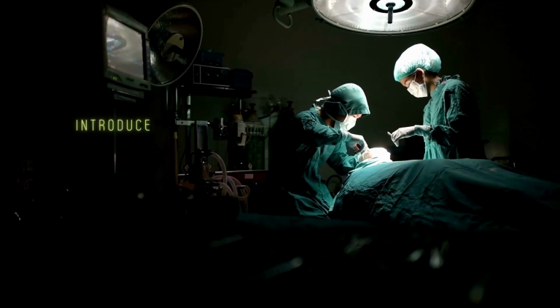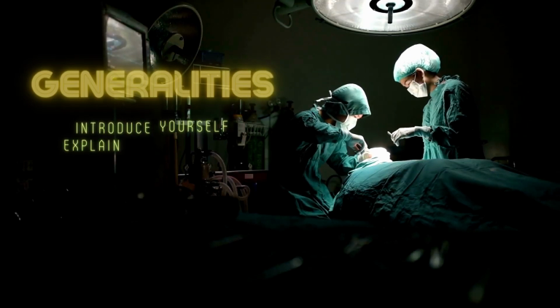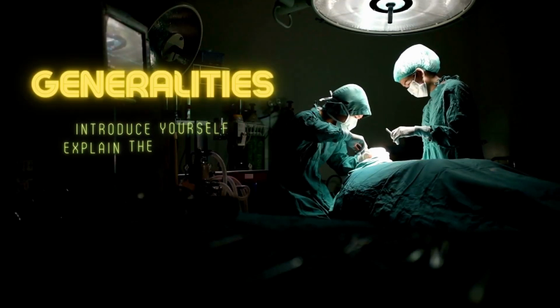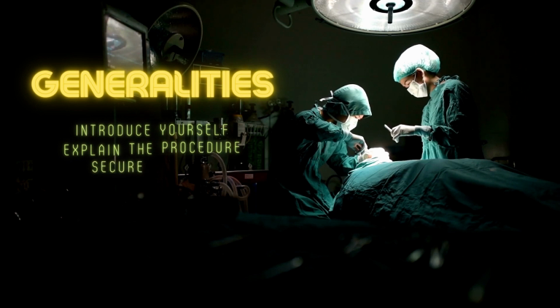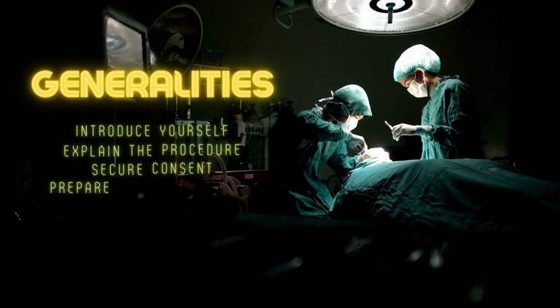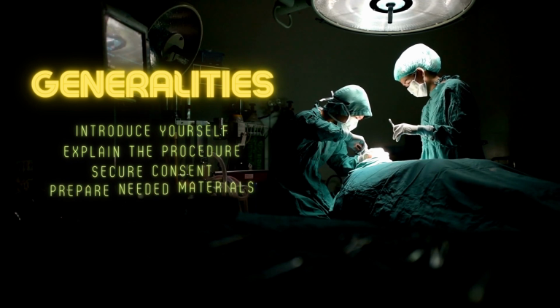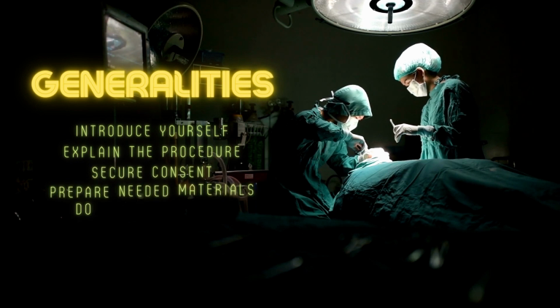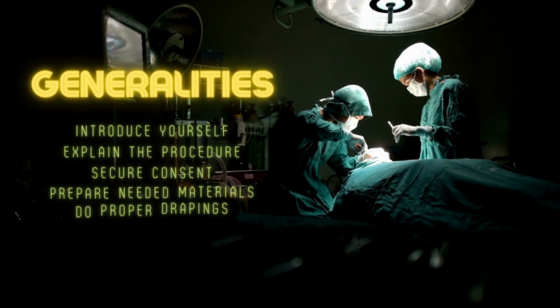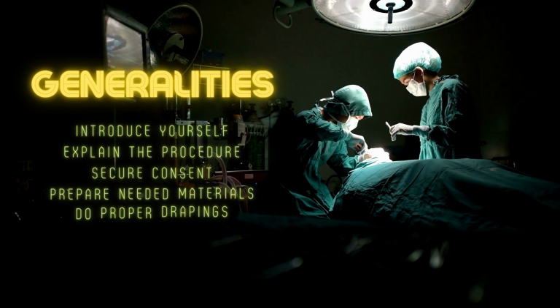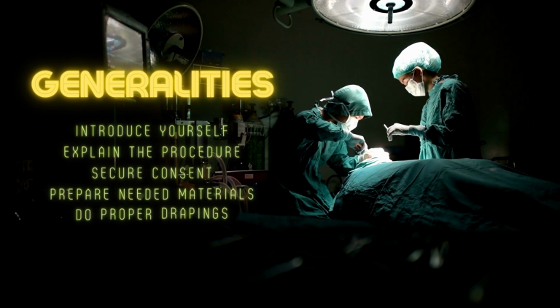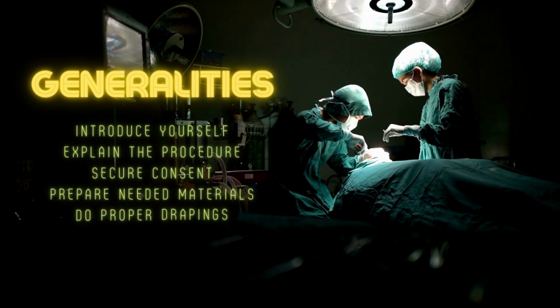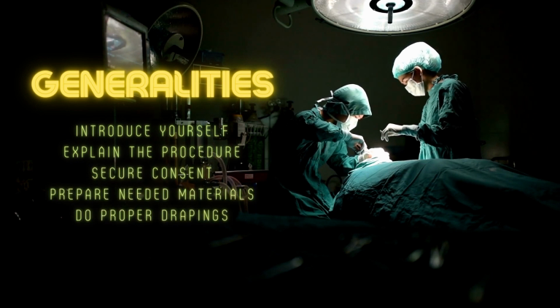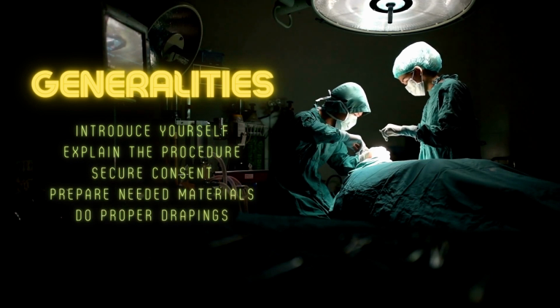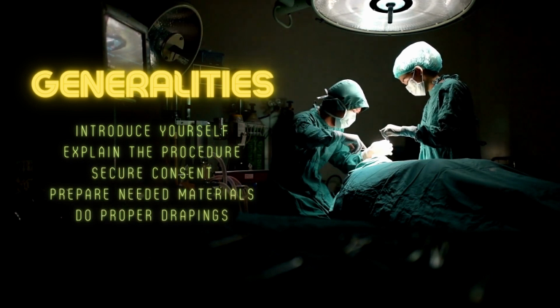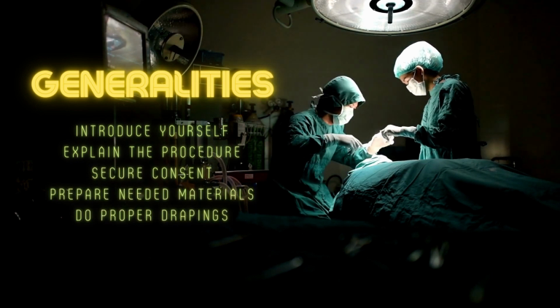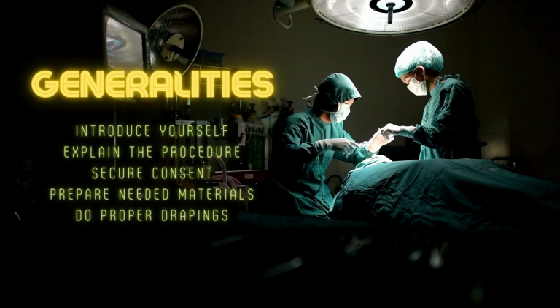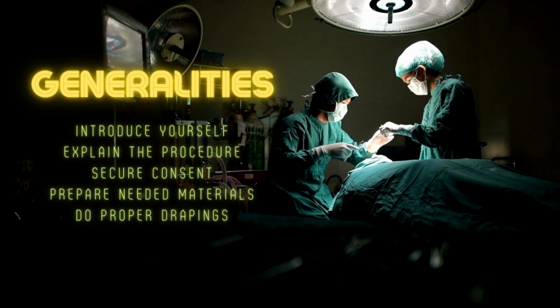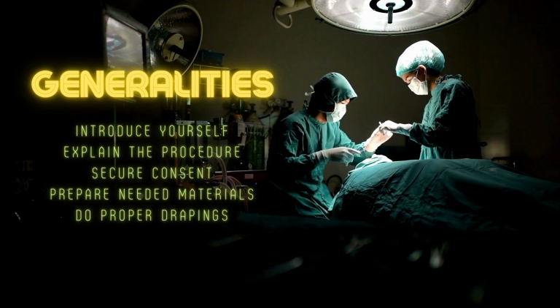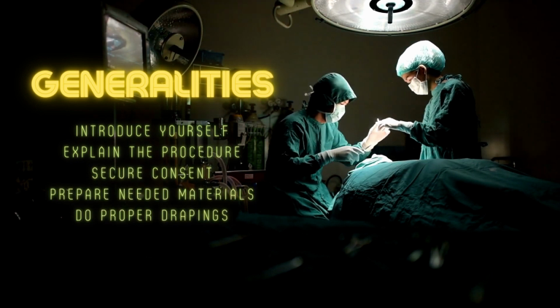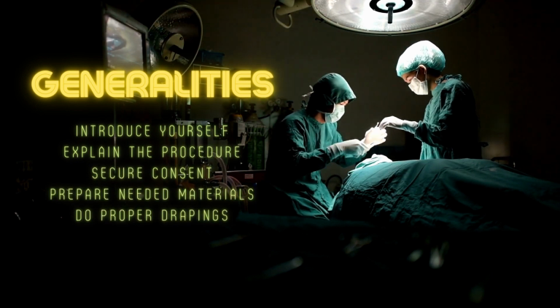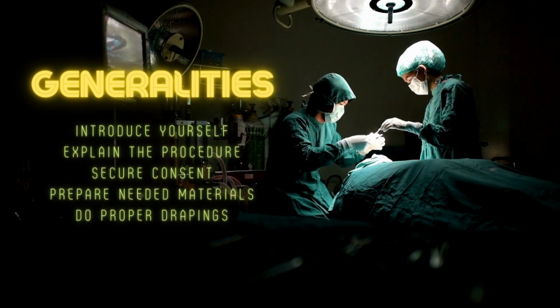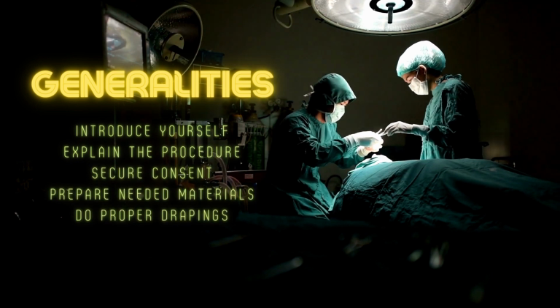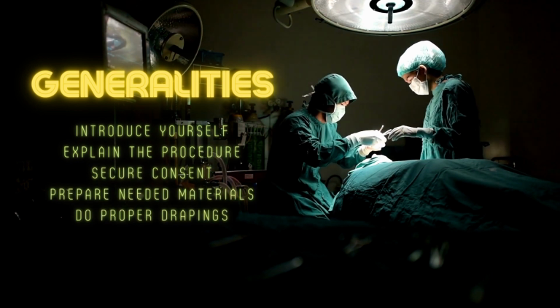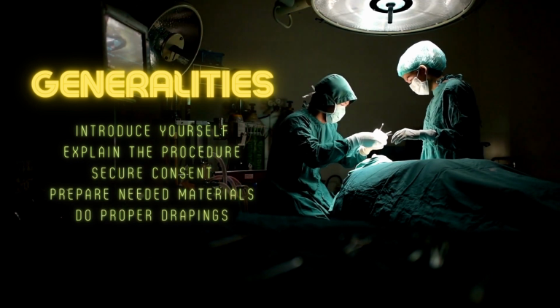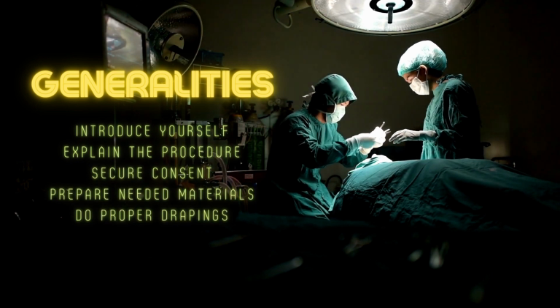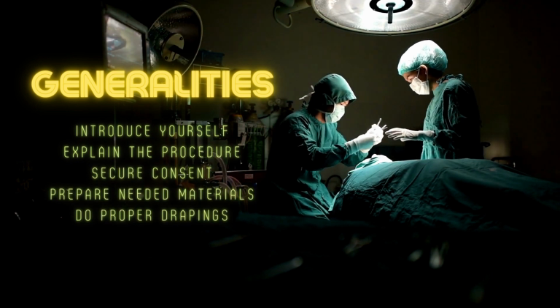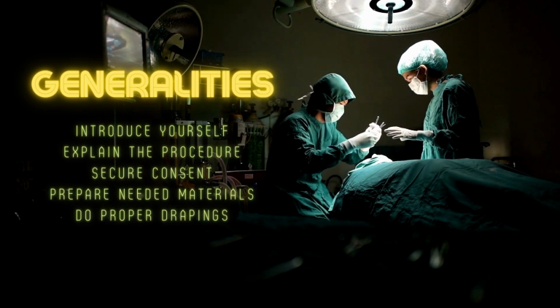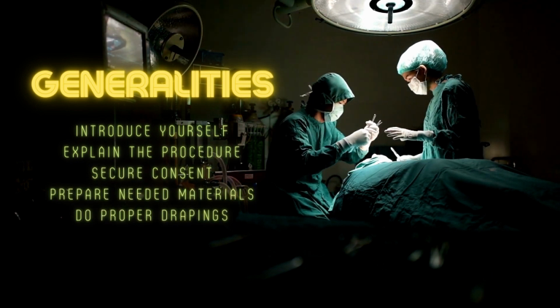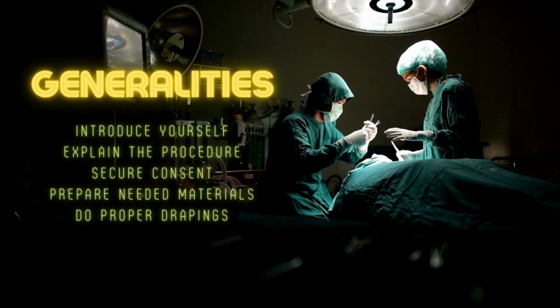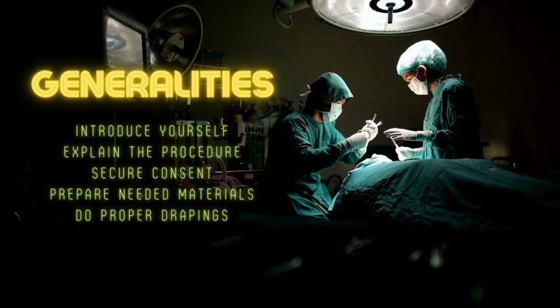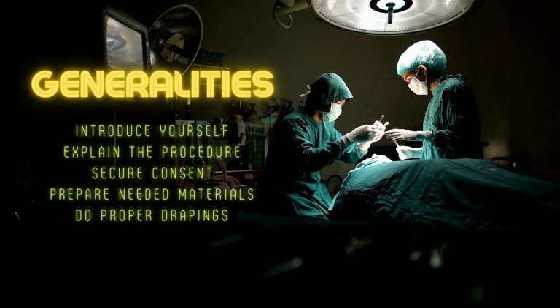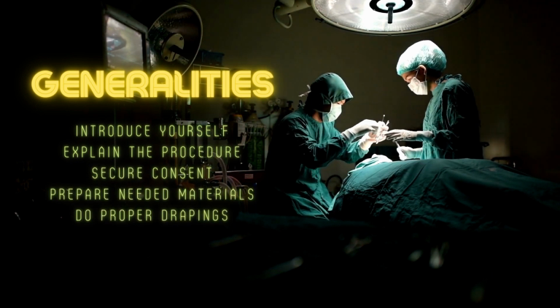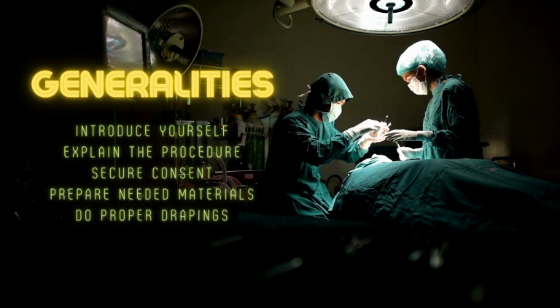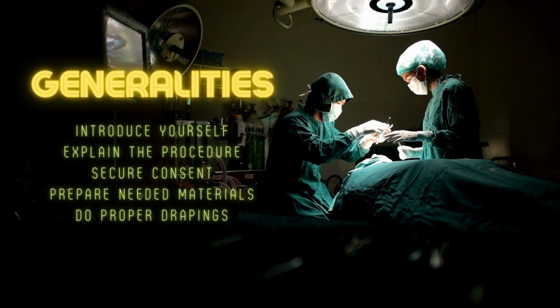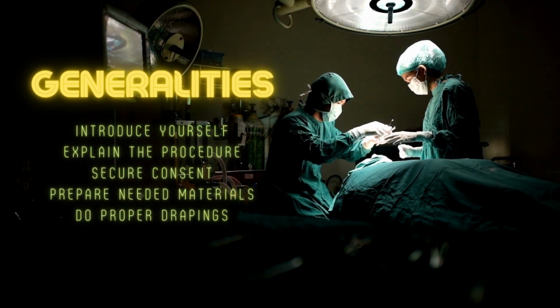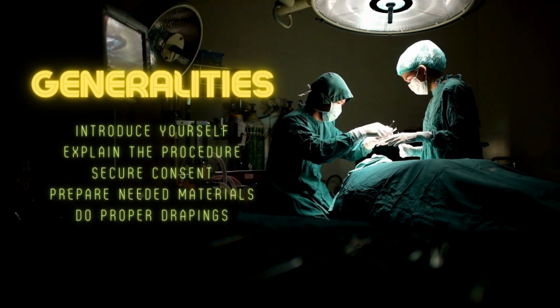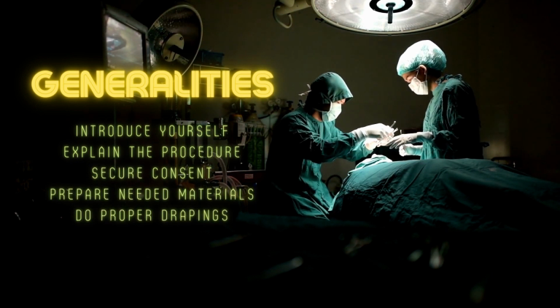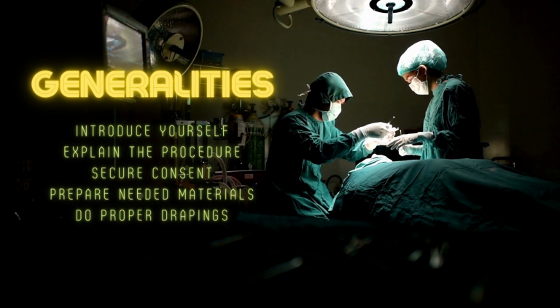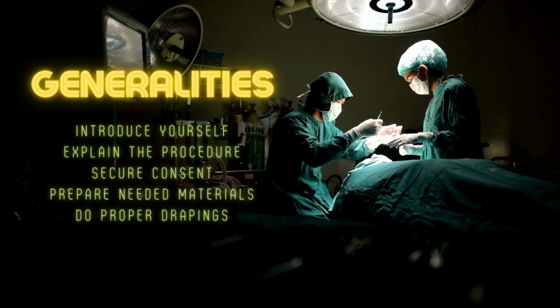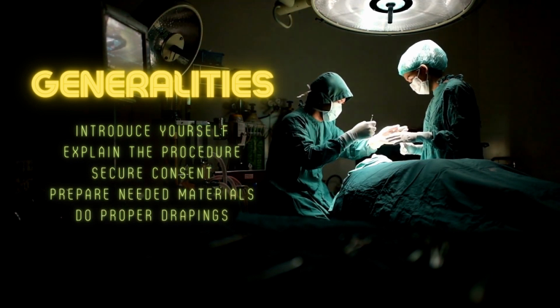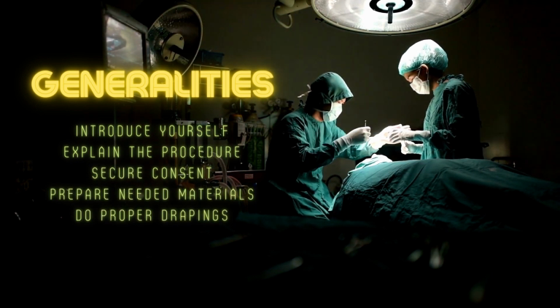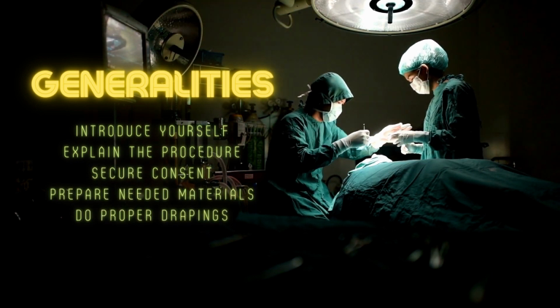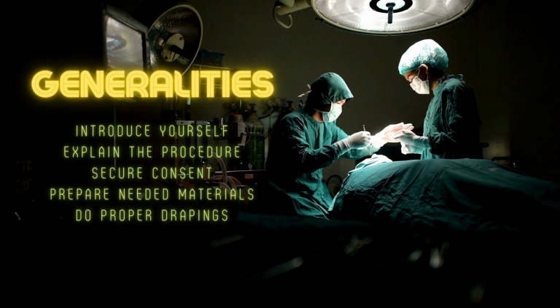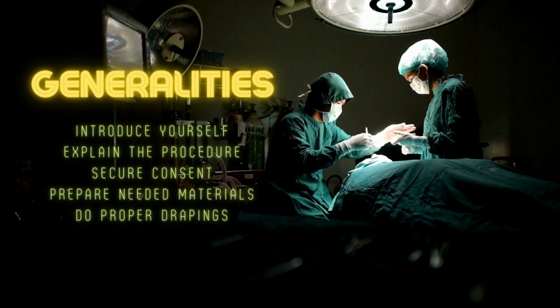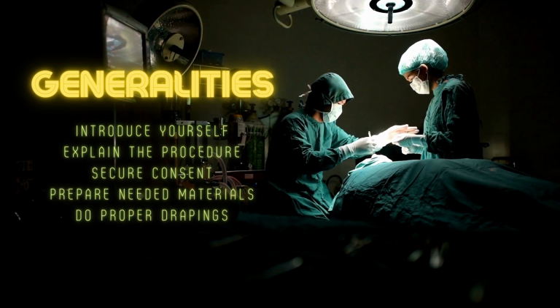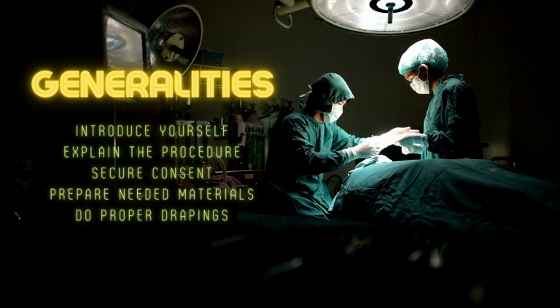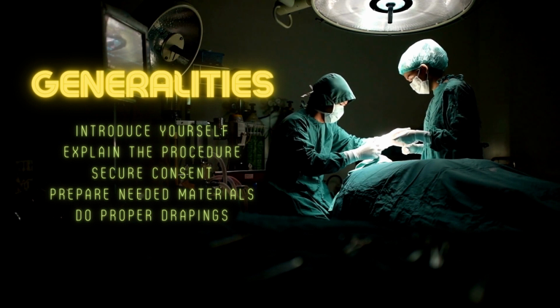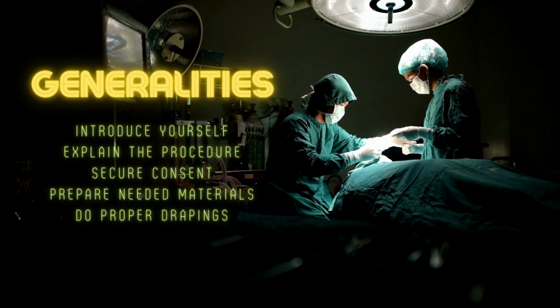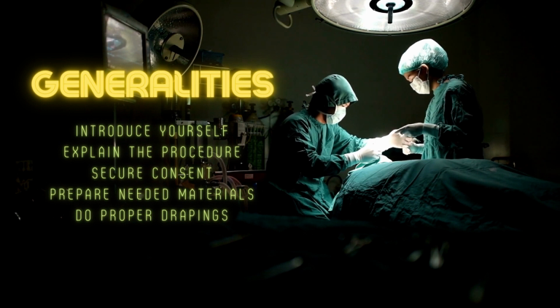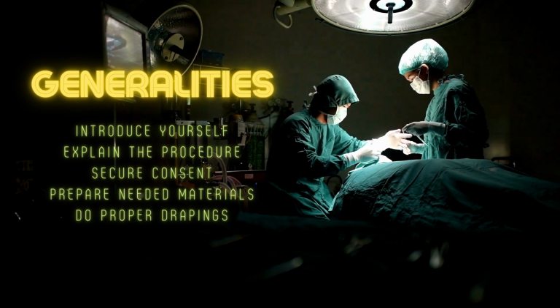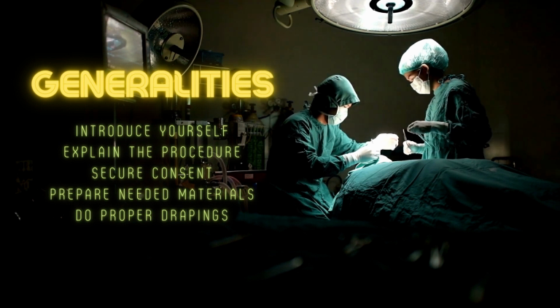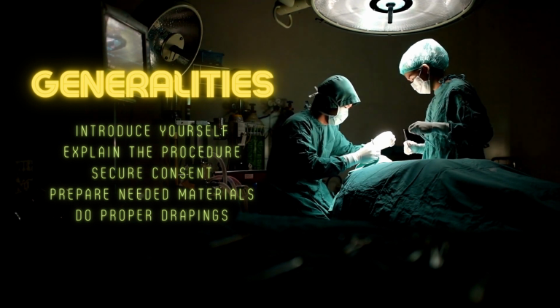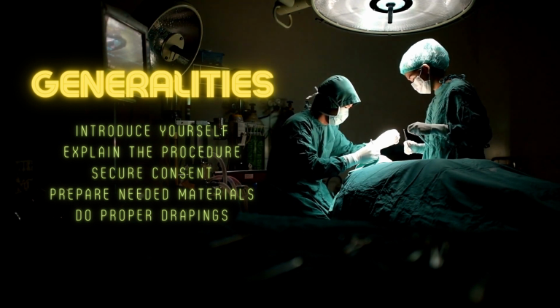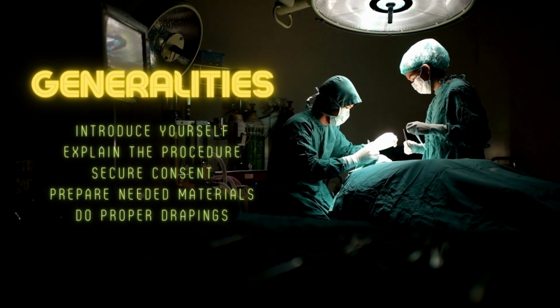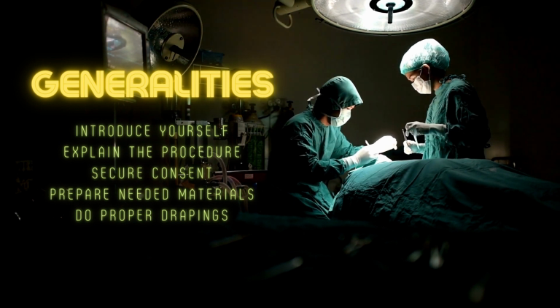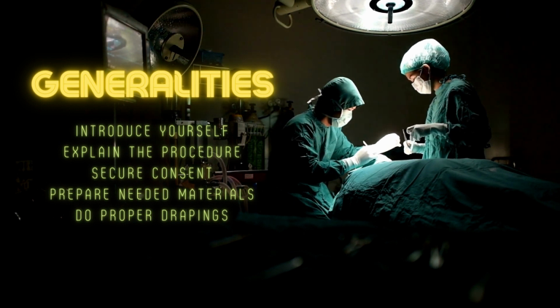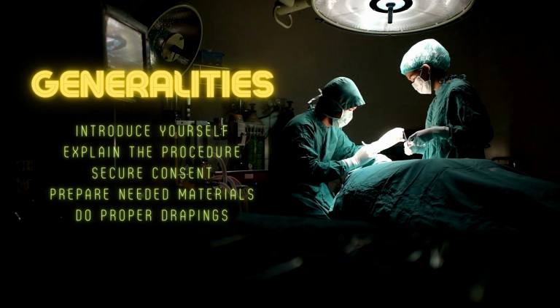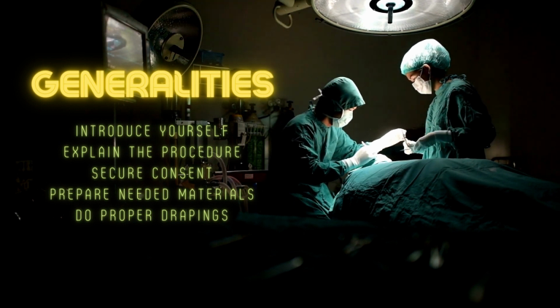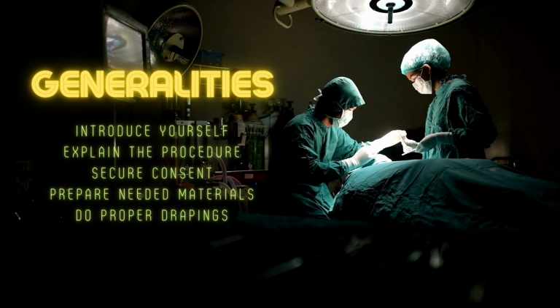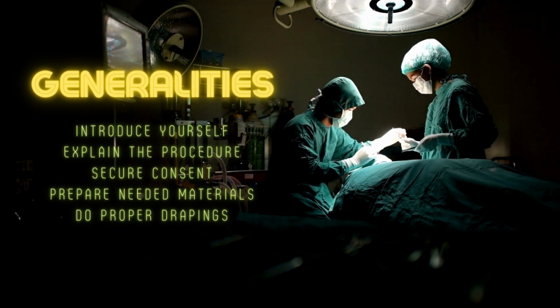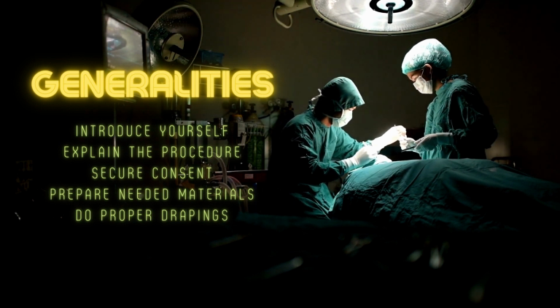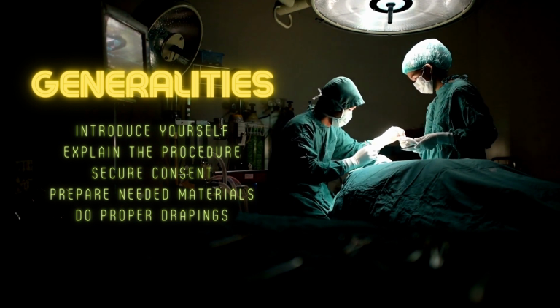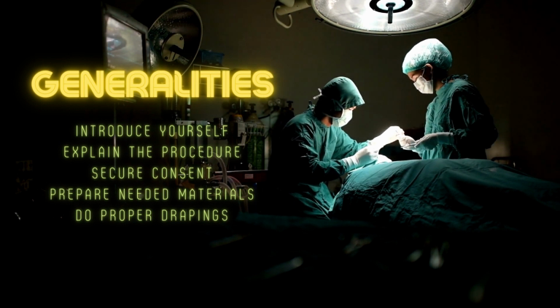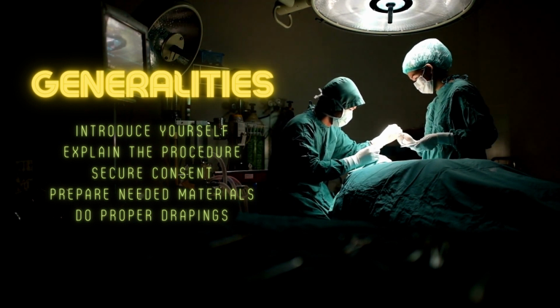Before you start, introduce yourself to the patient and explain the procedure. Secure consent and ask for allergies.